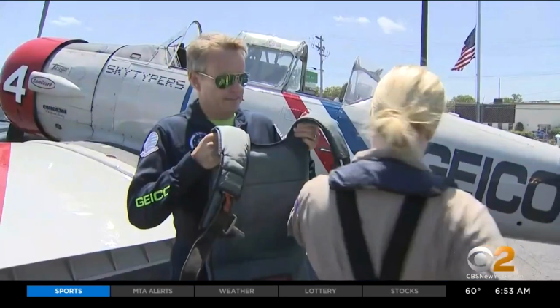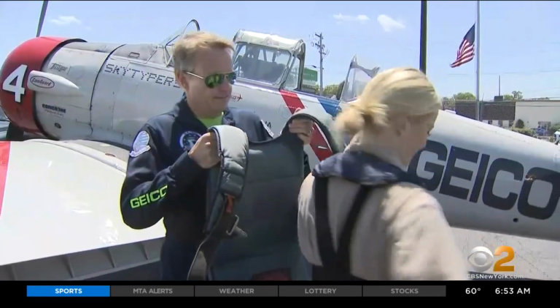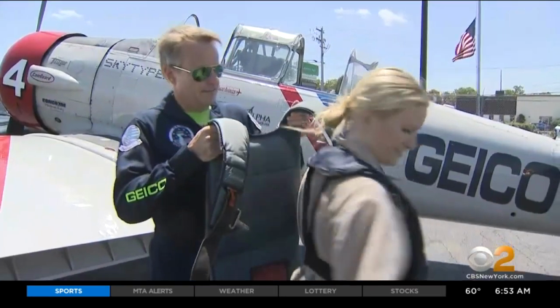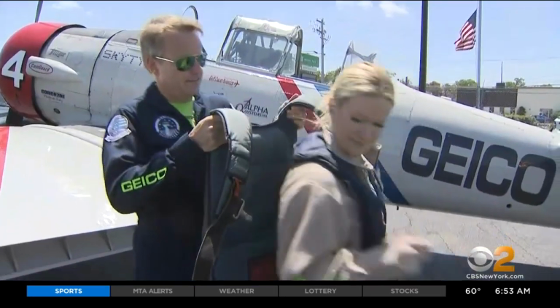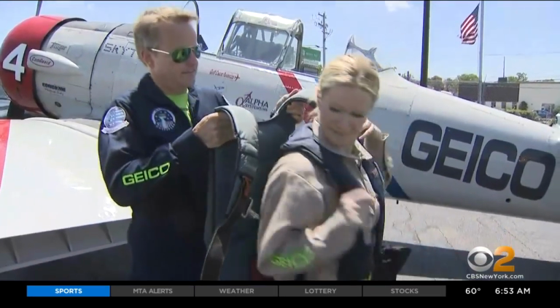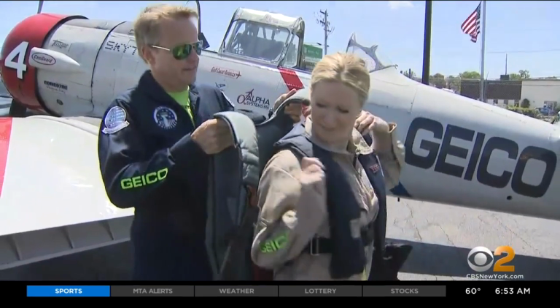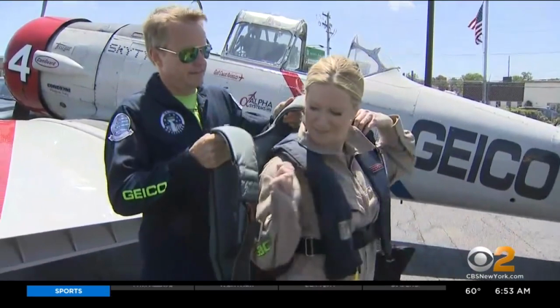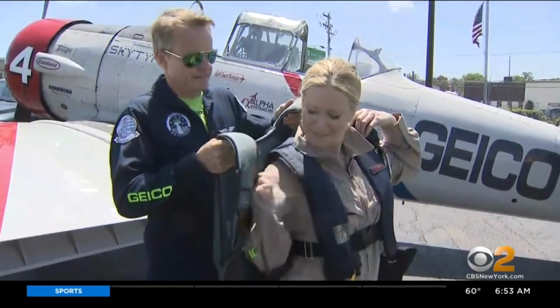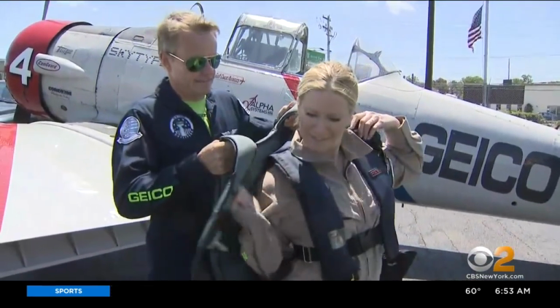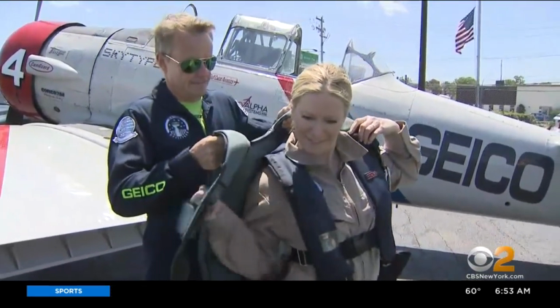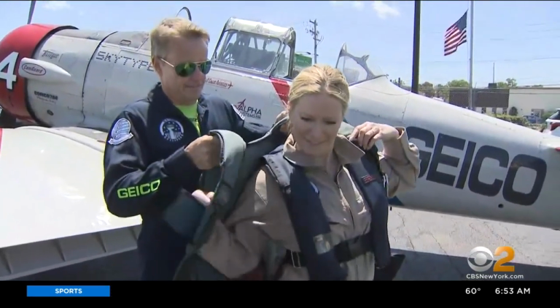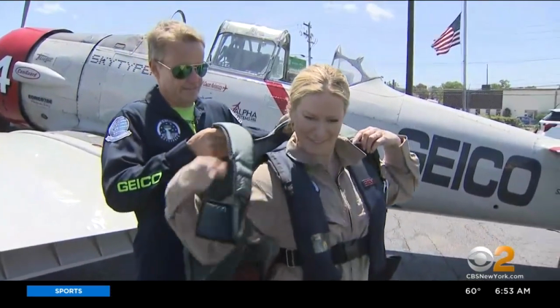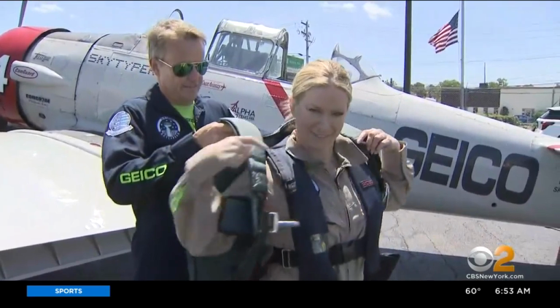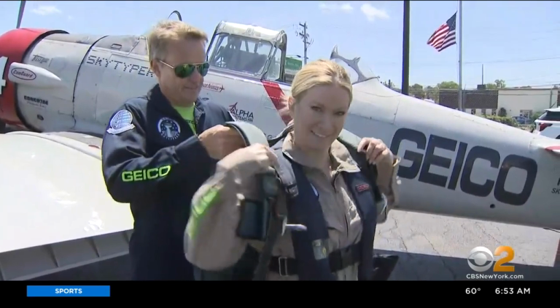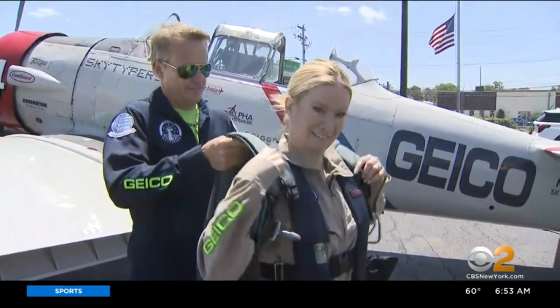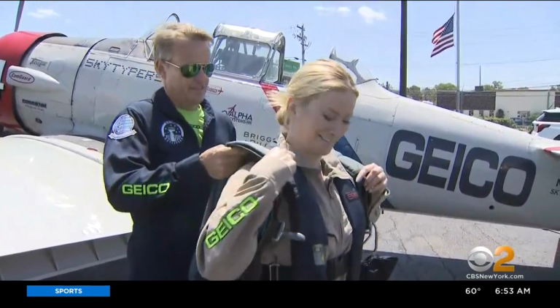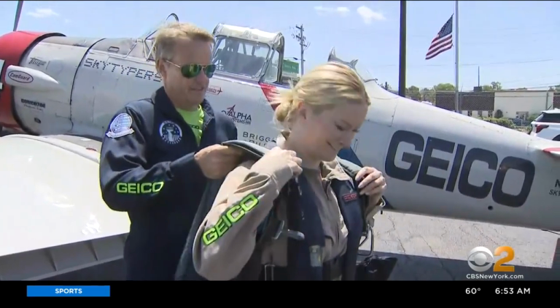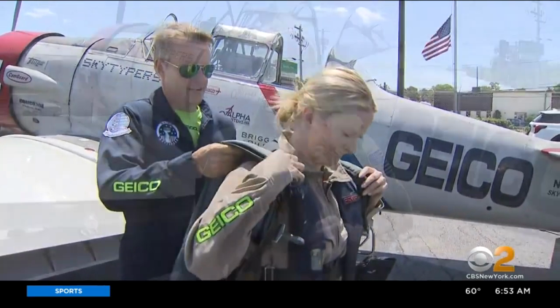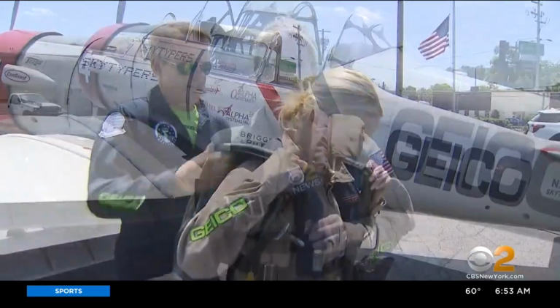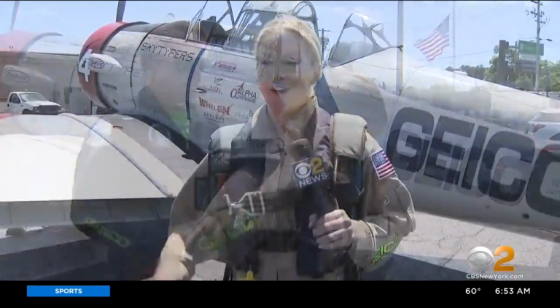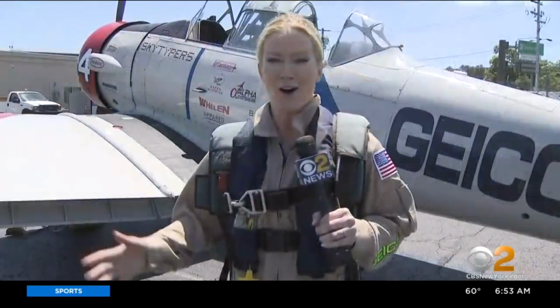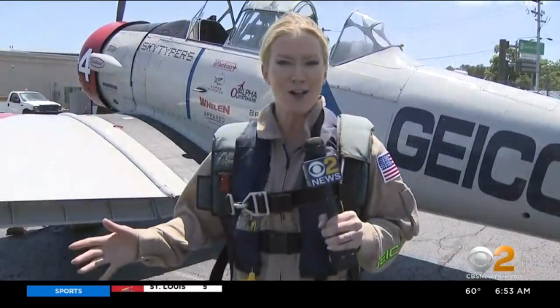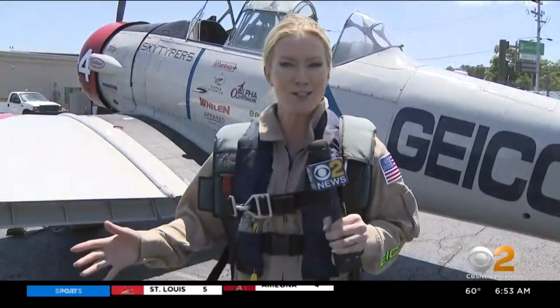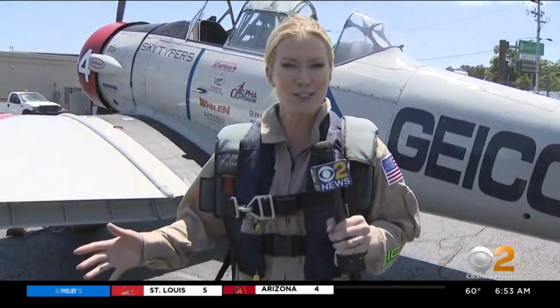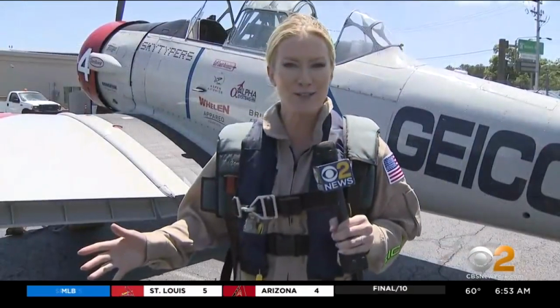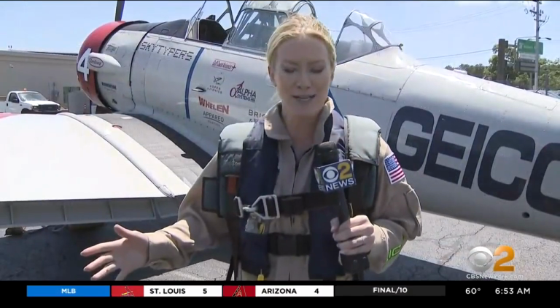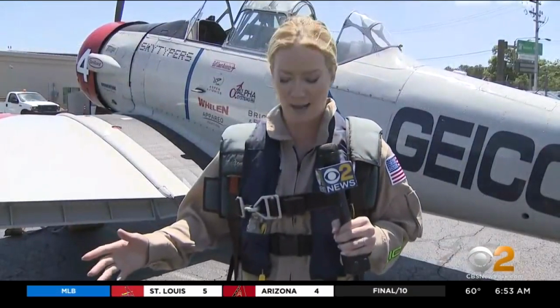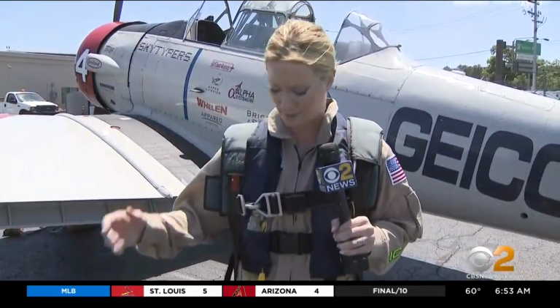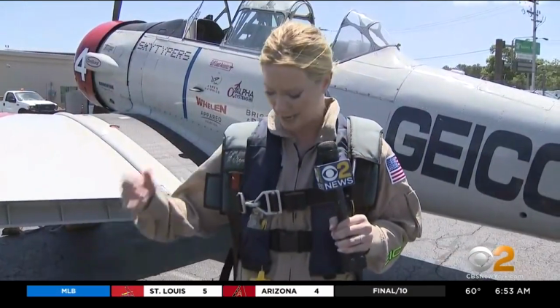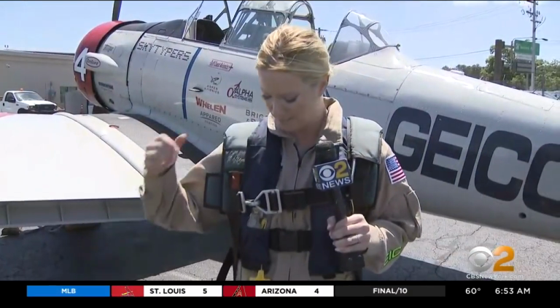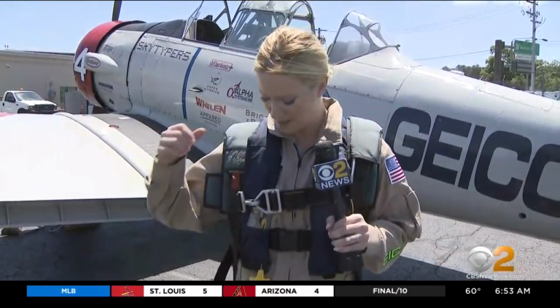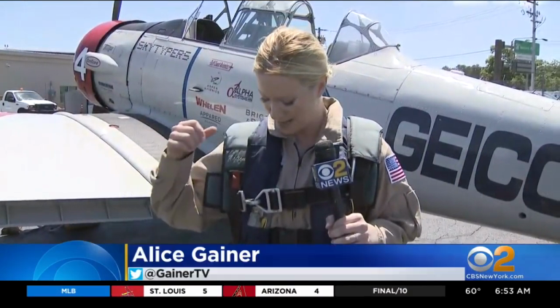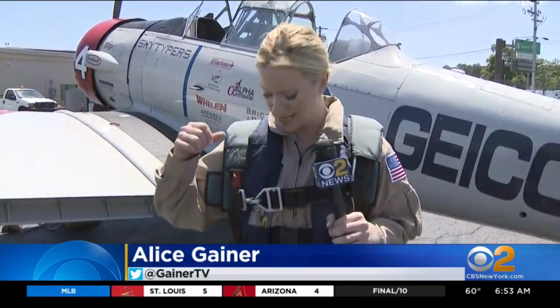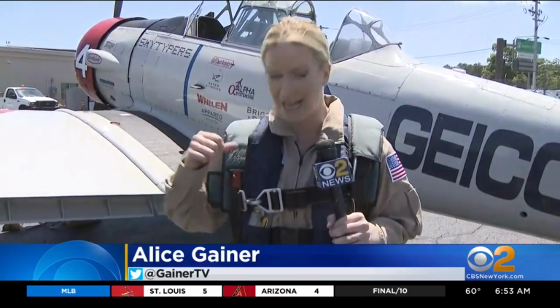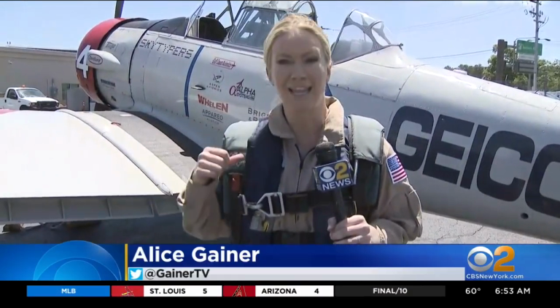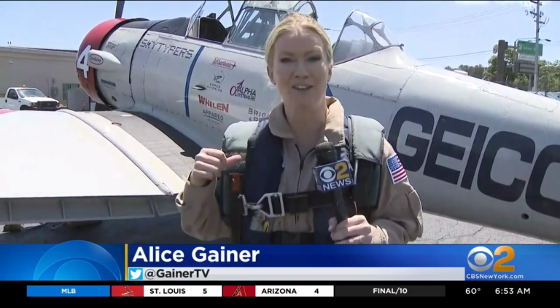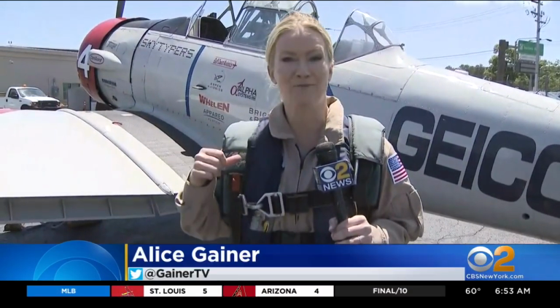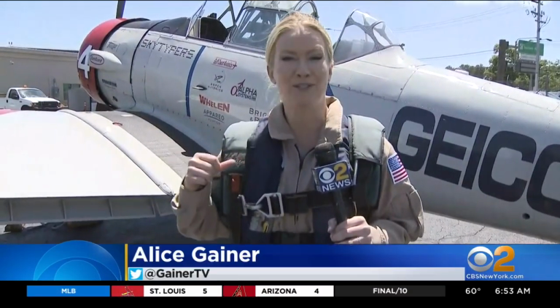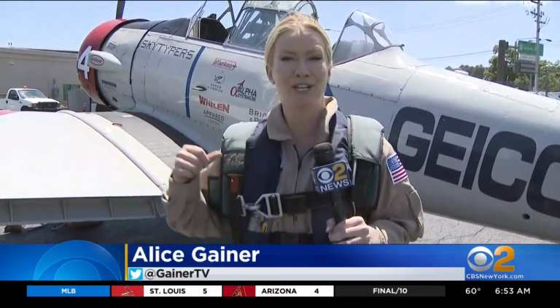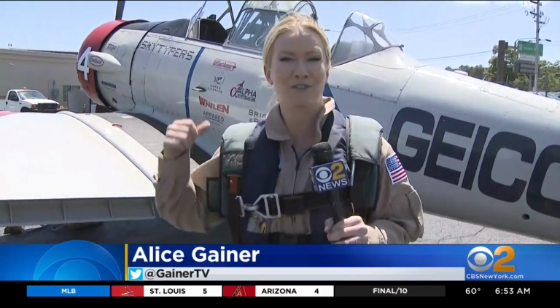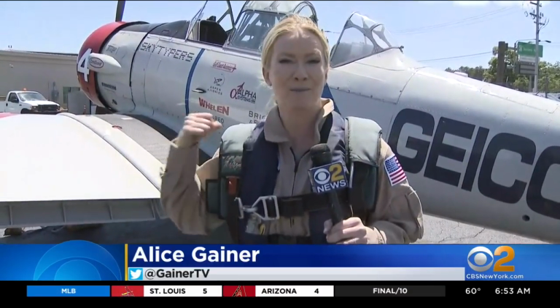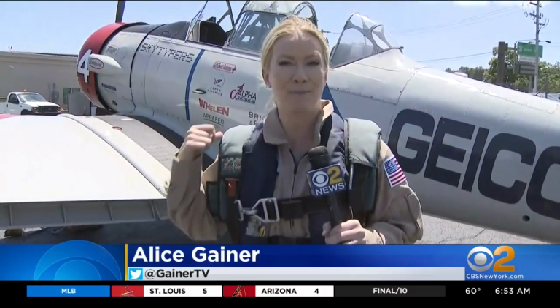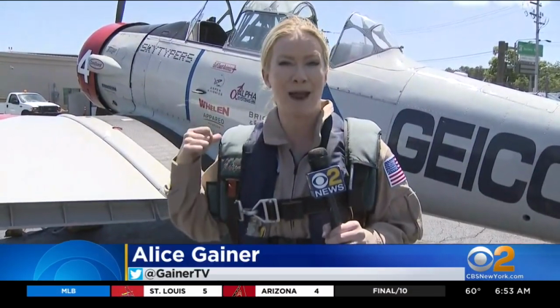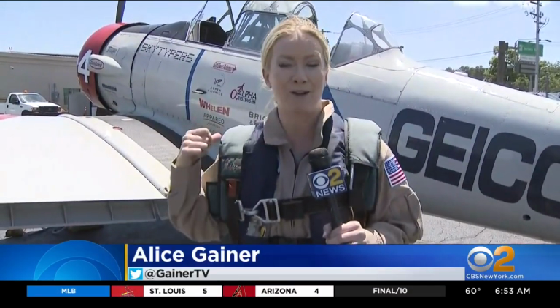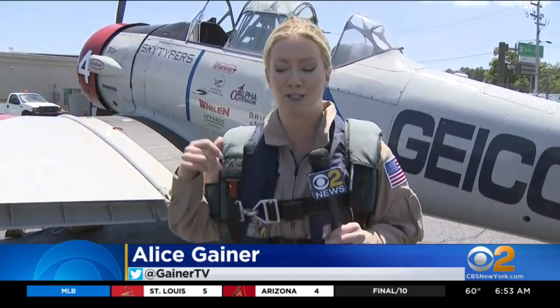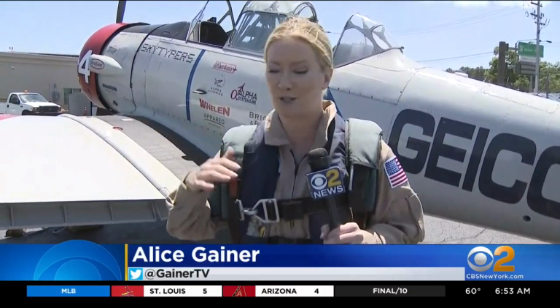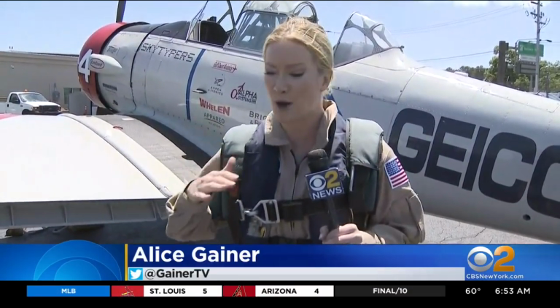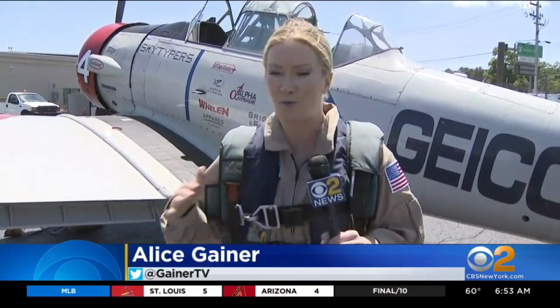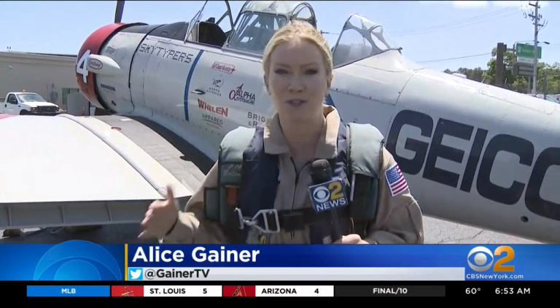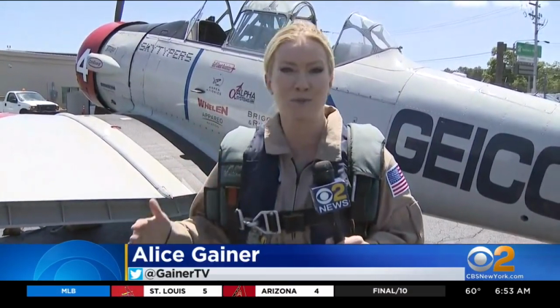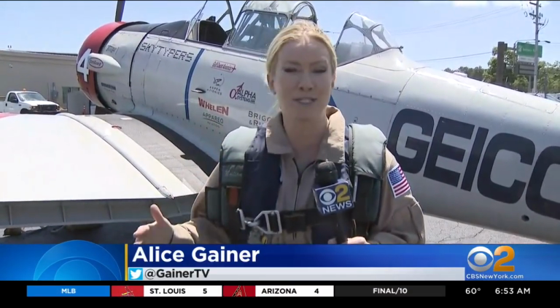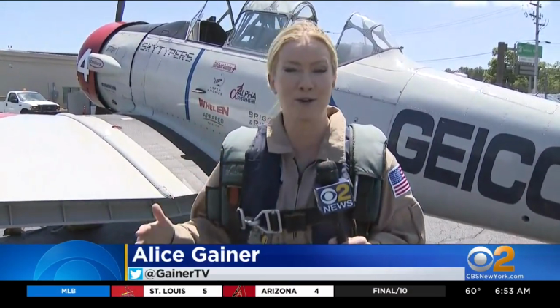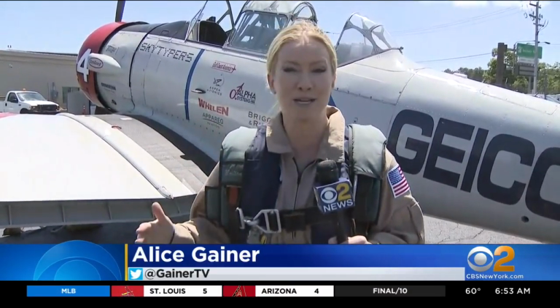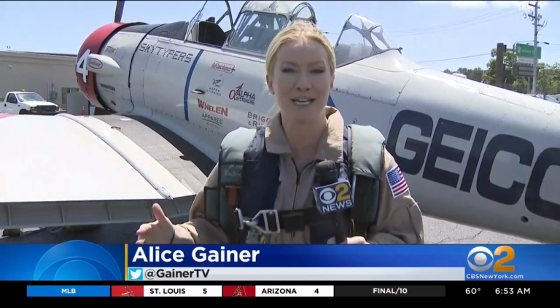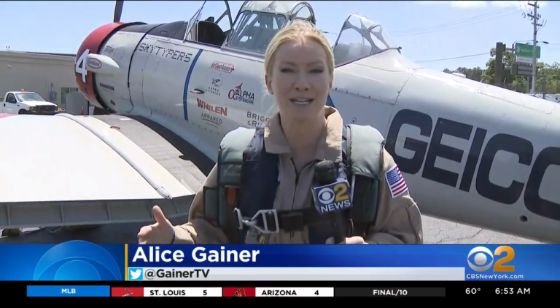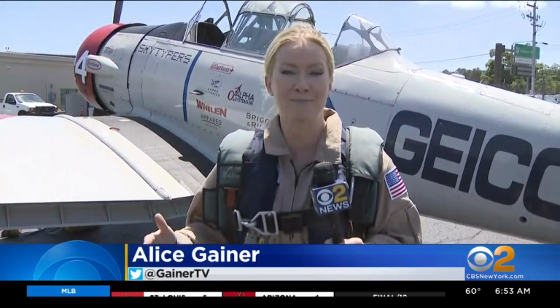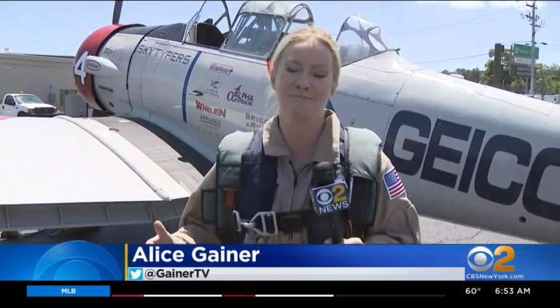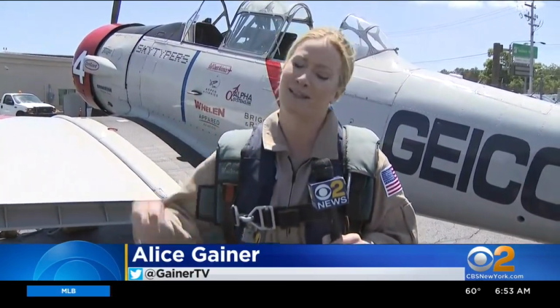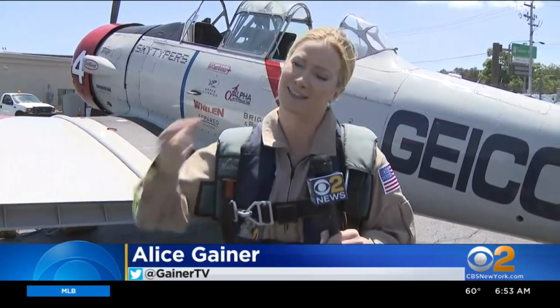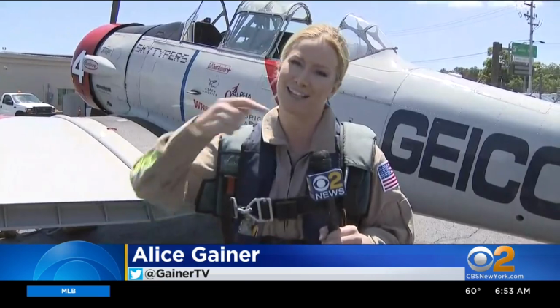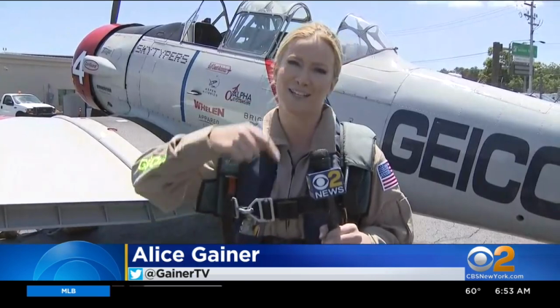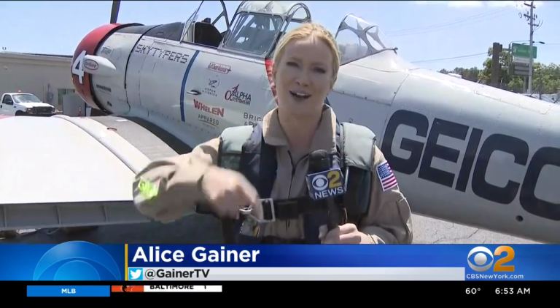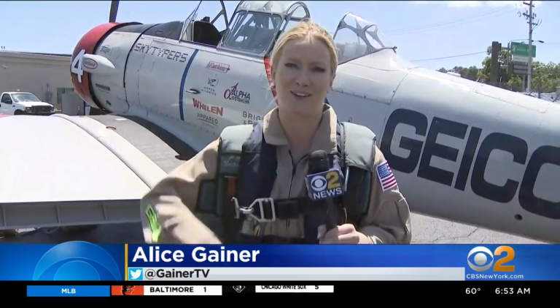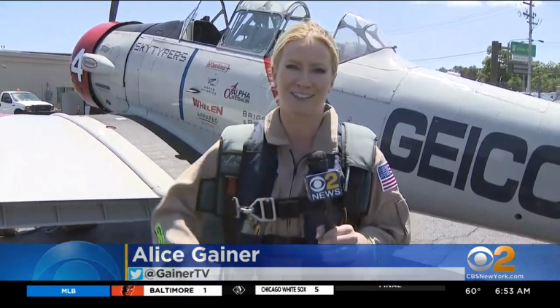They let us come along for a flight. All suited up — got my life preserver, my parachute. Hopefully we don't need them. Let's go.